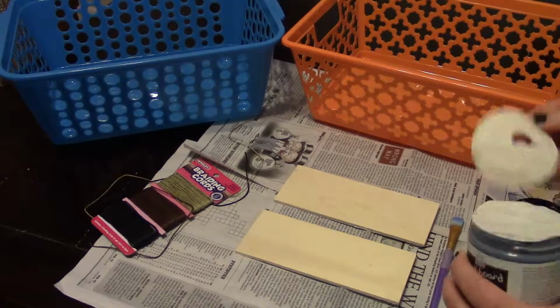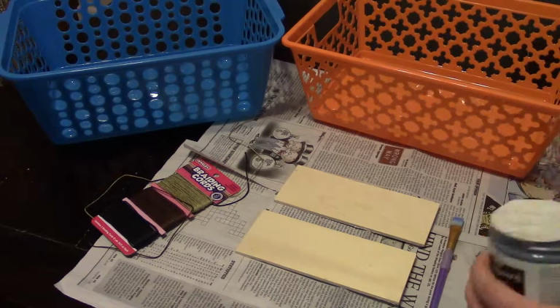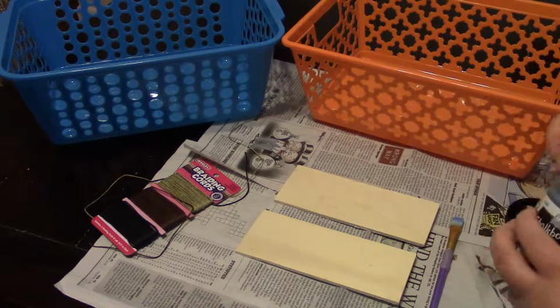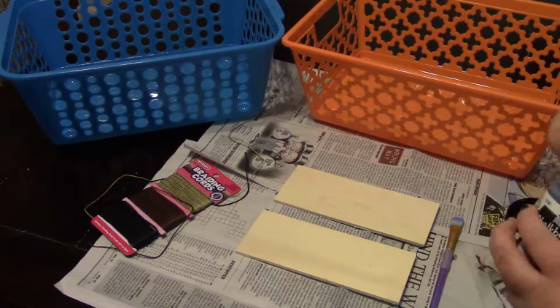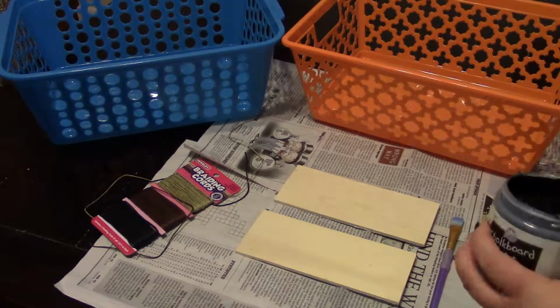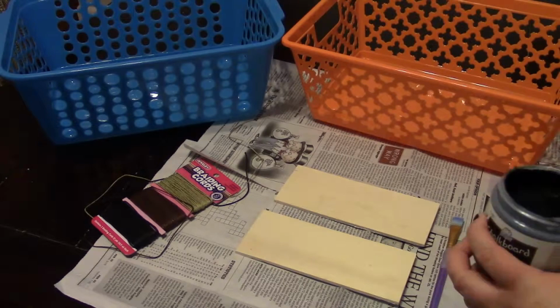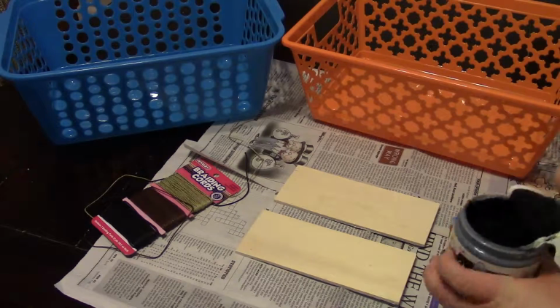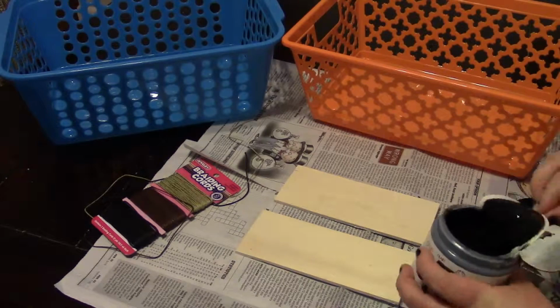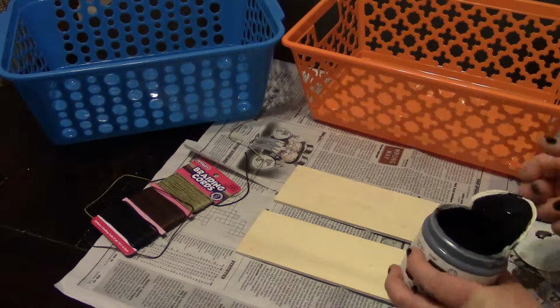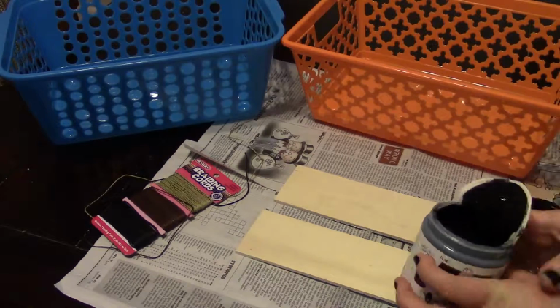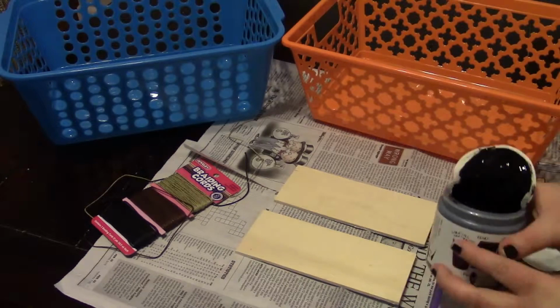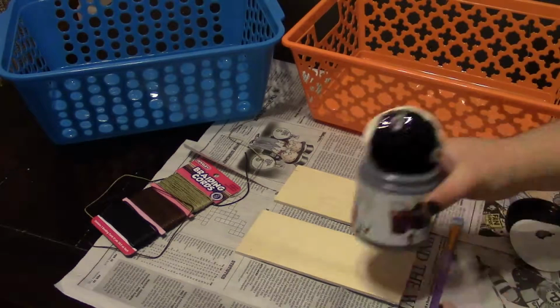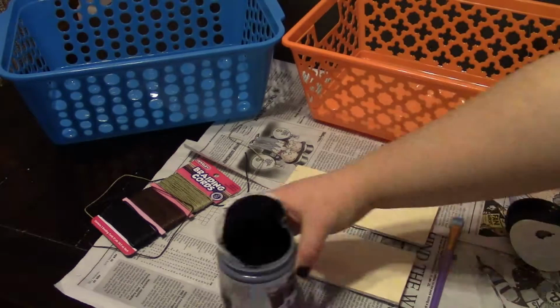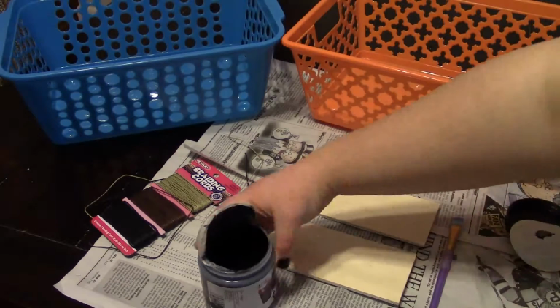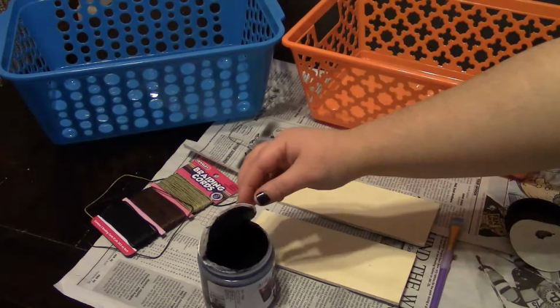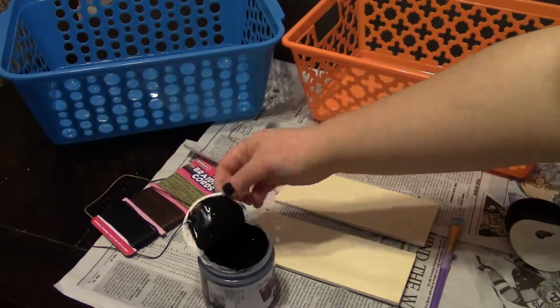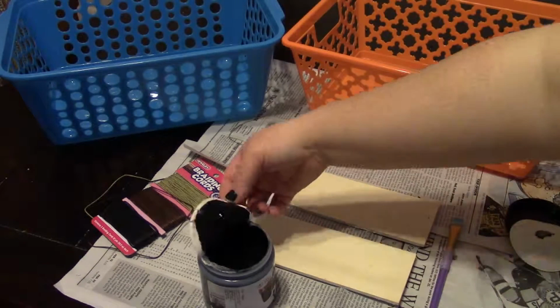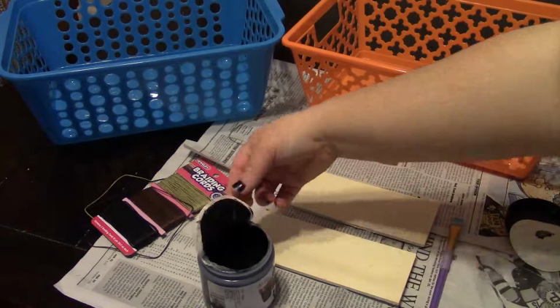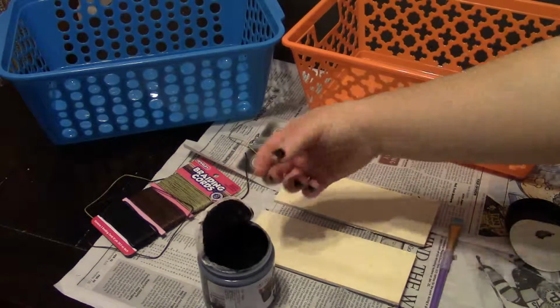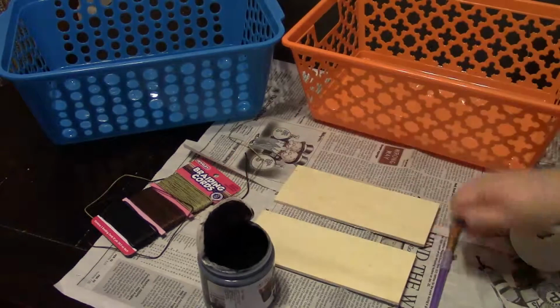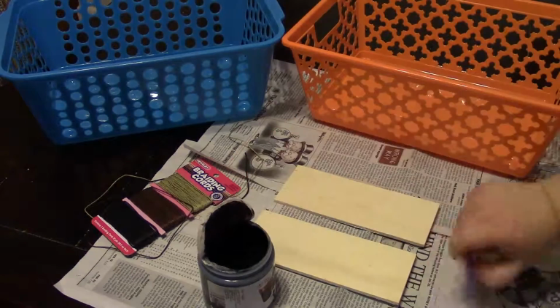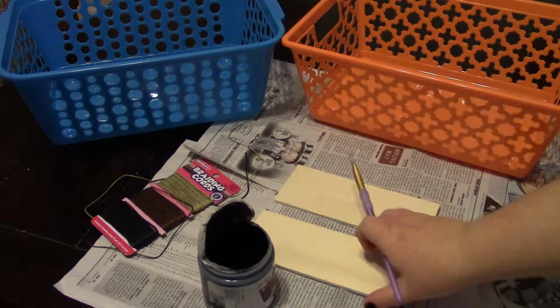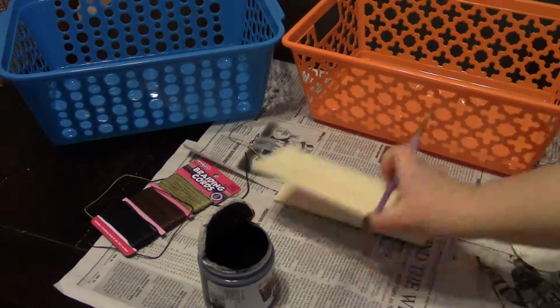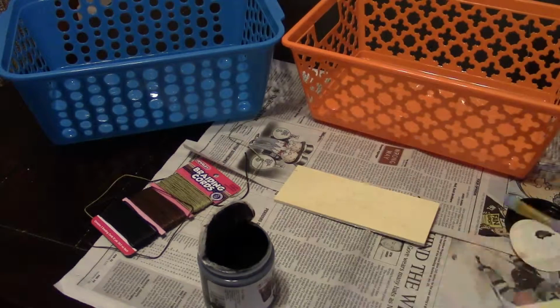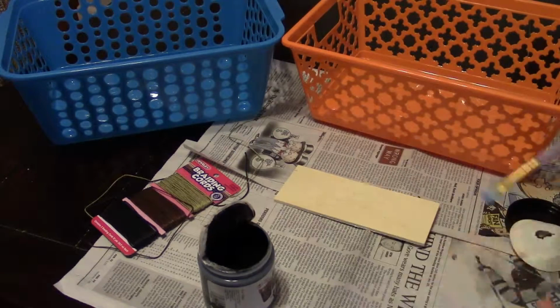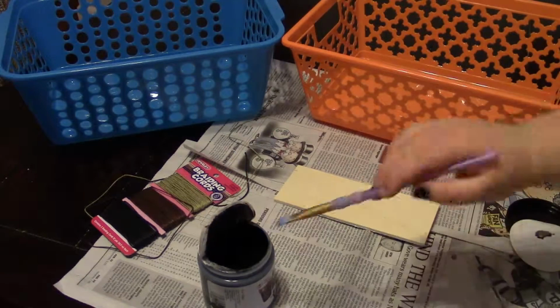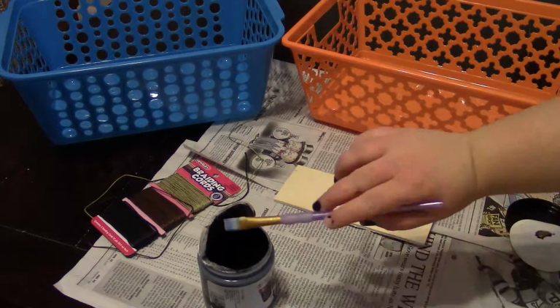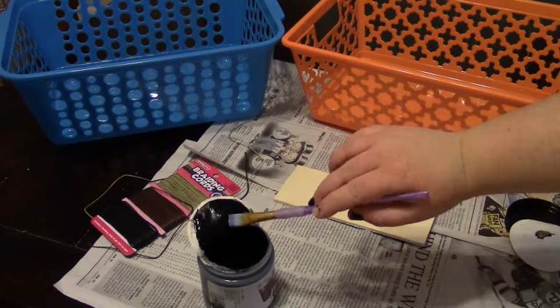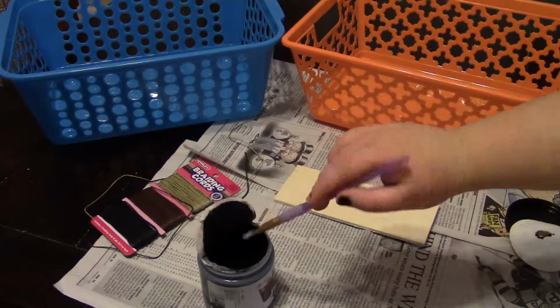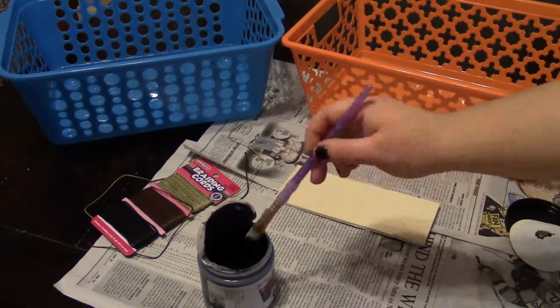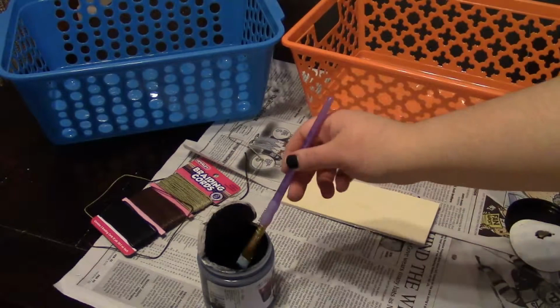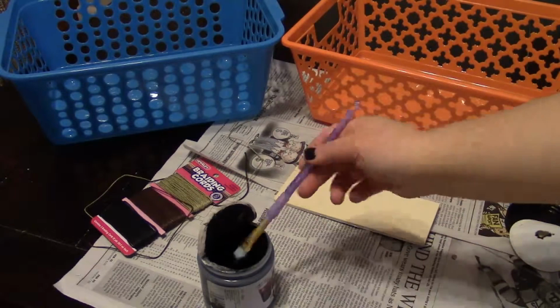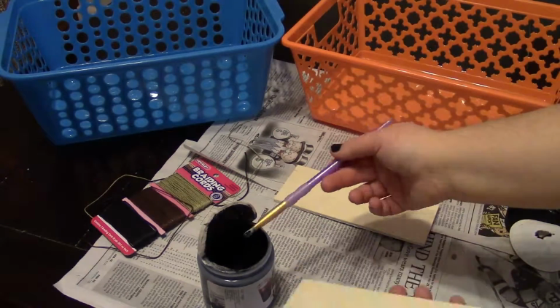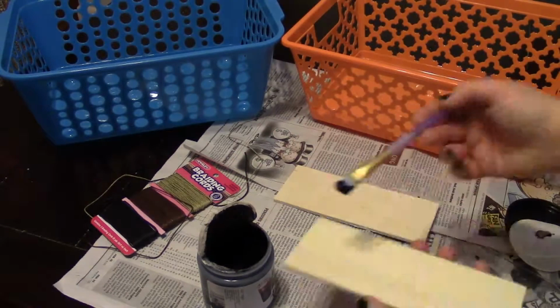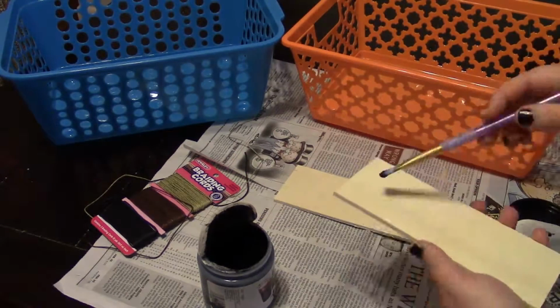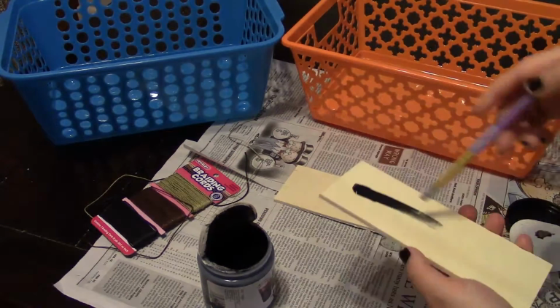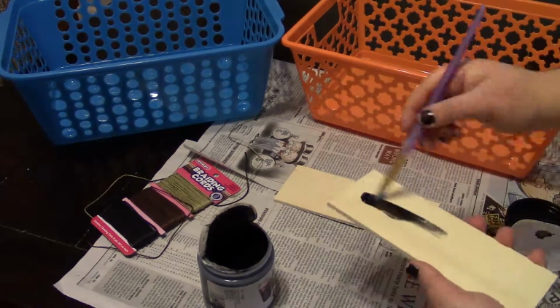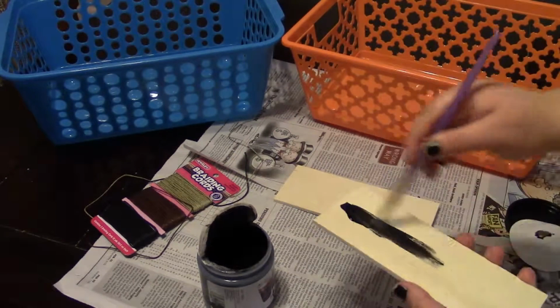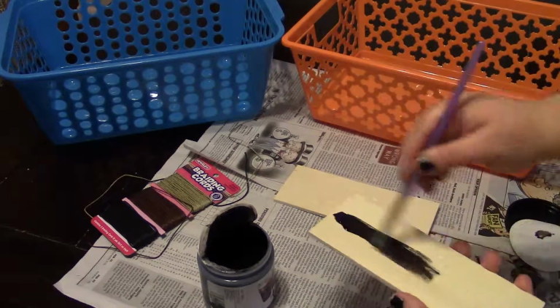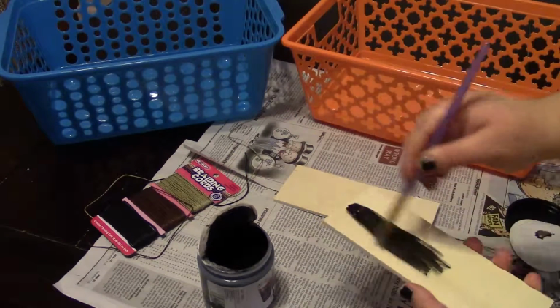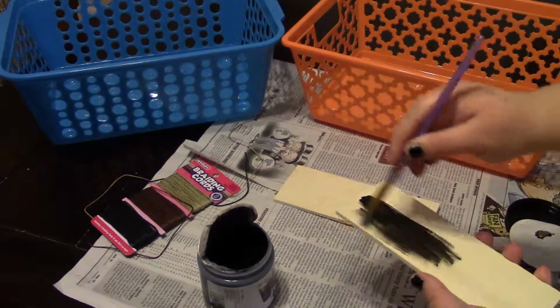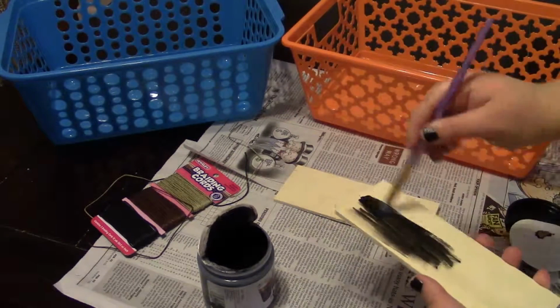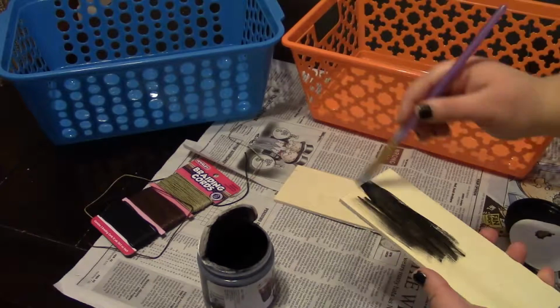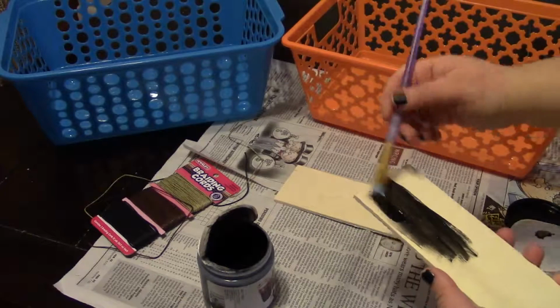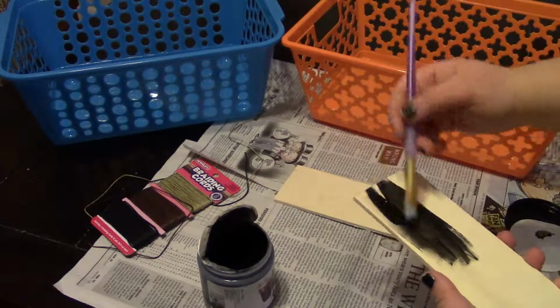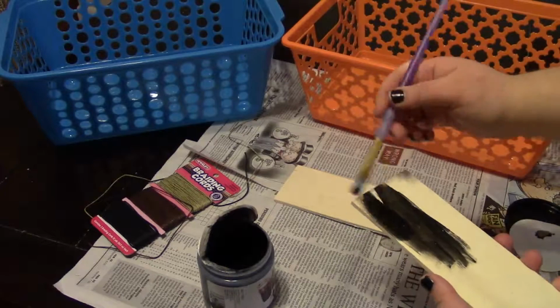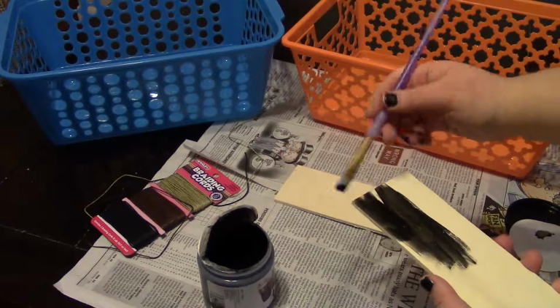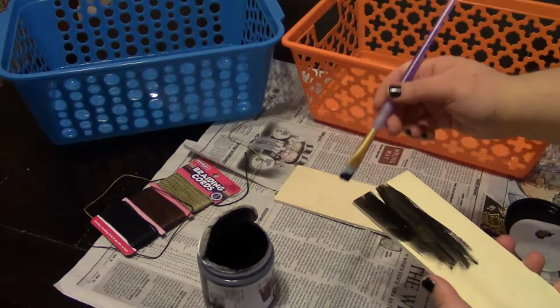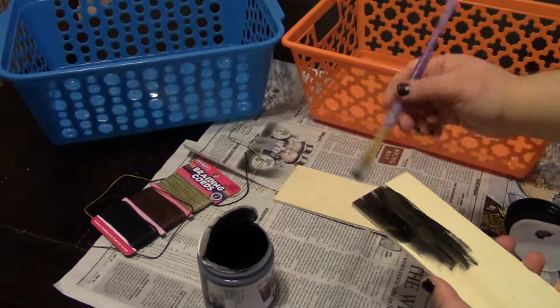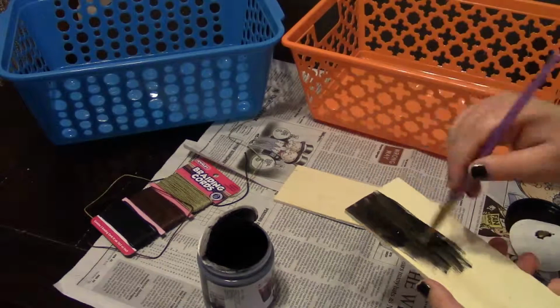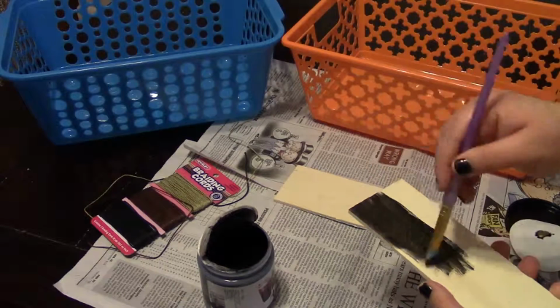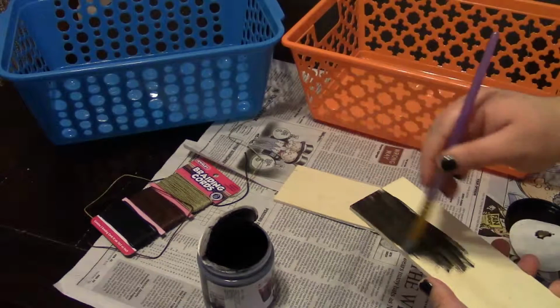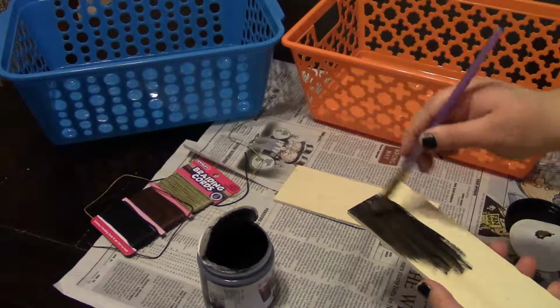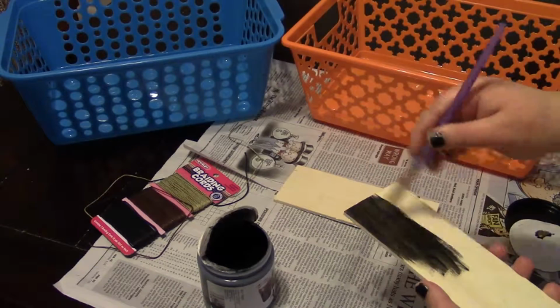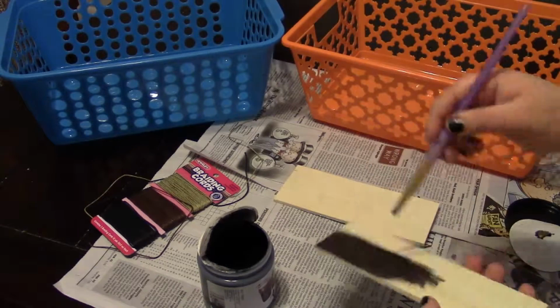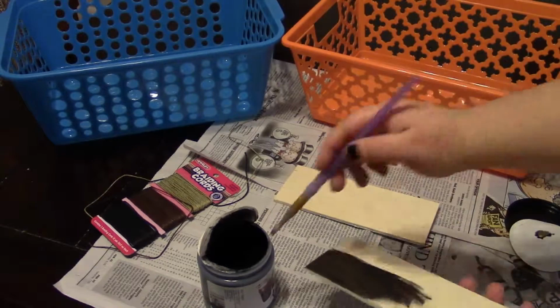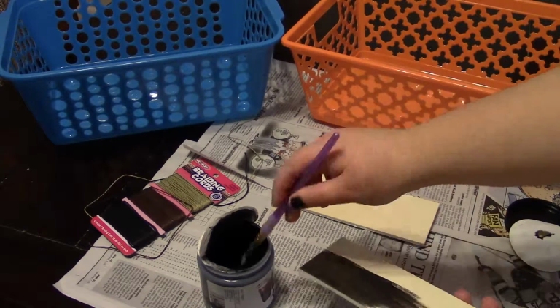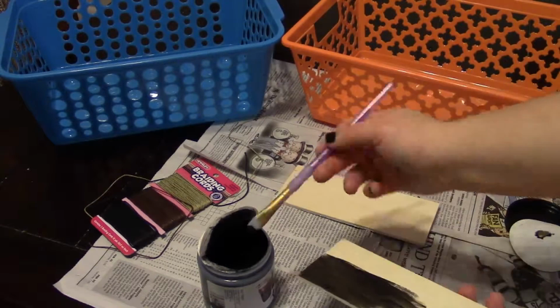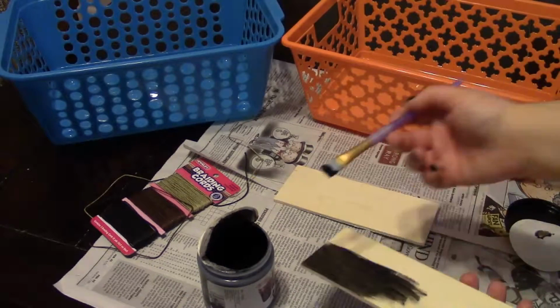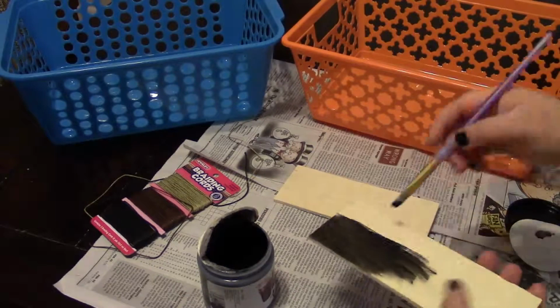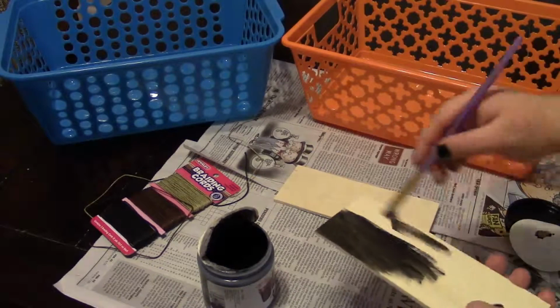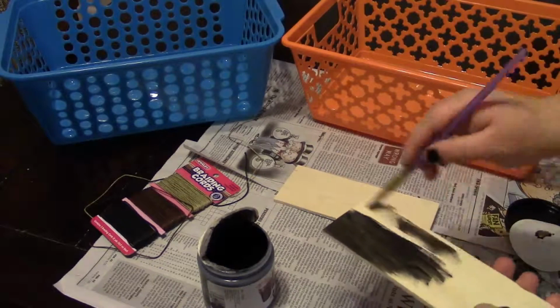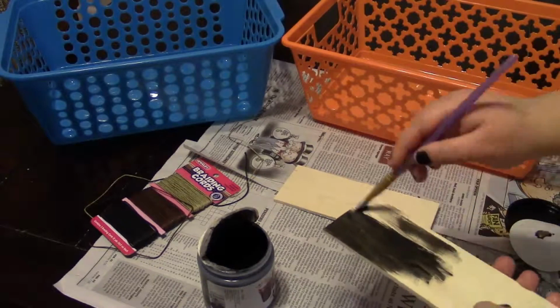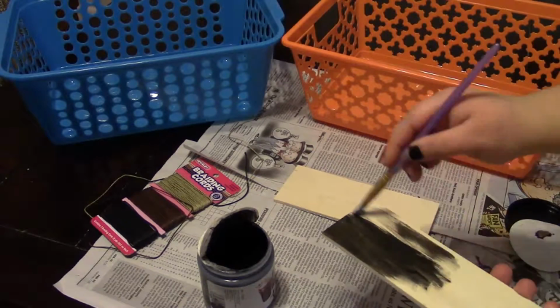You're going to need chalkboard paint, a paintbrush, small pieces of wood, some sort of rope or heavy string, and your baskets.